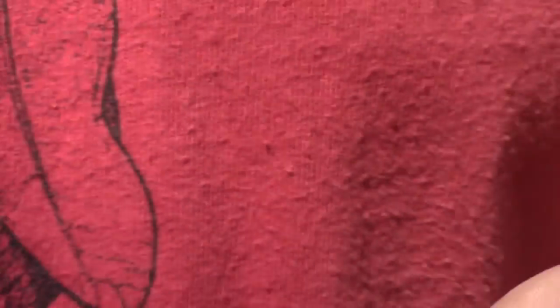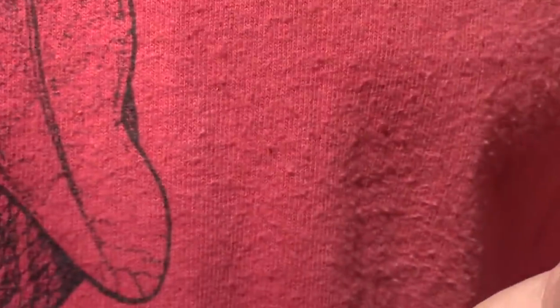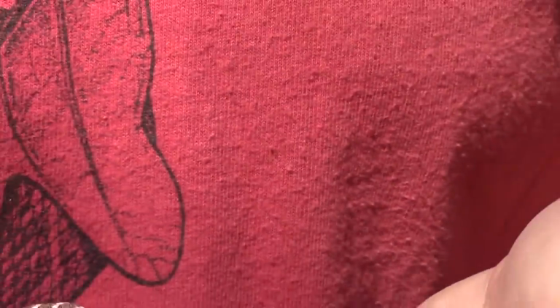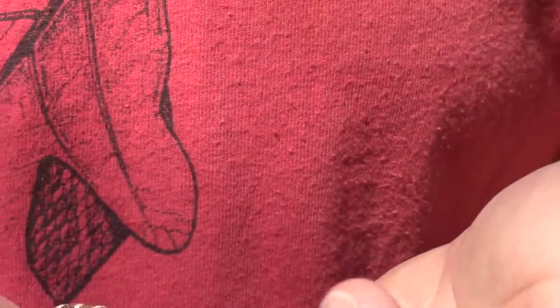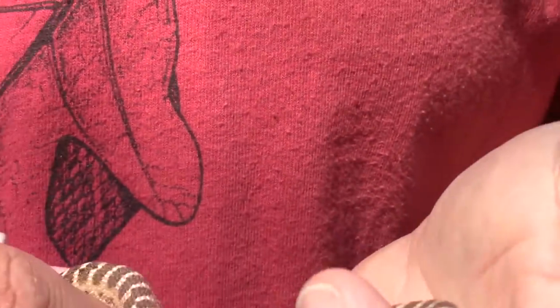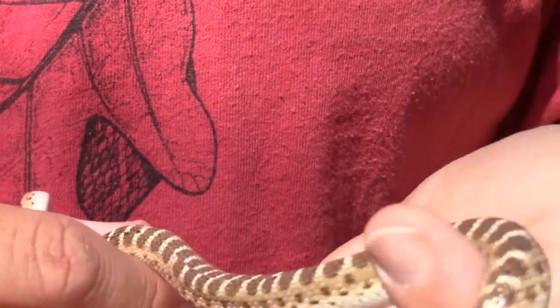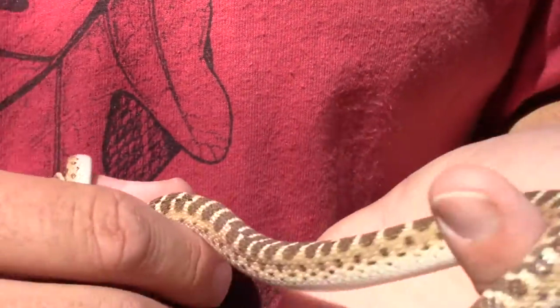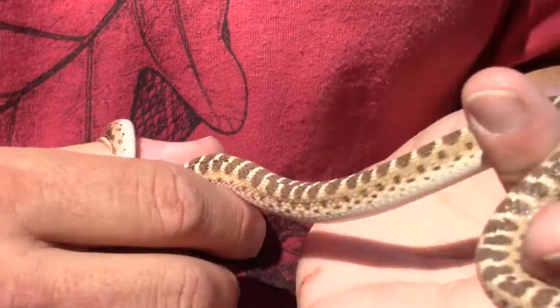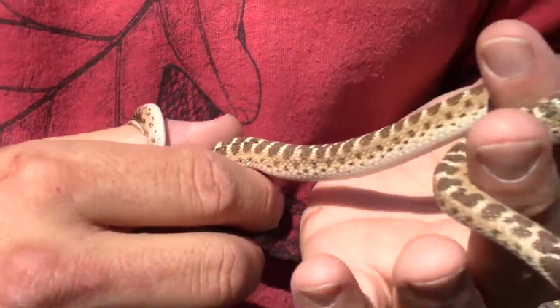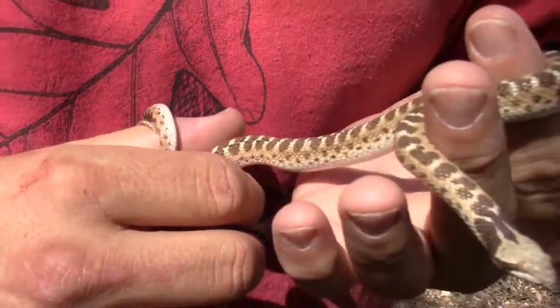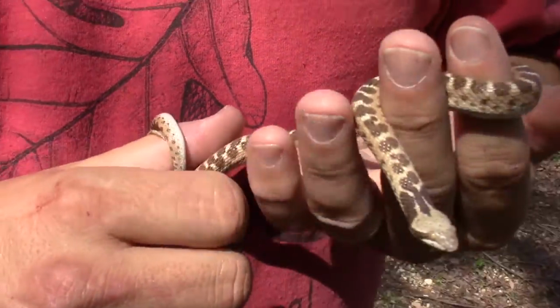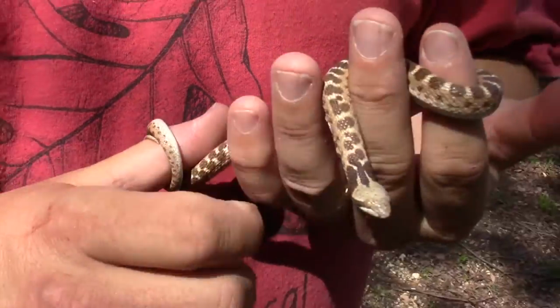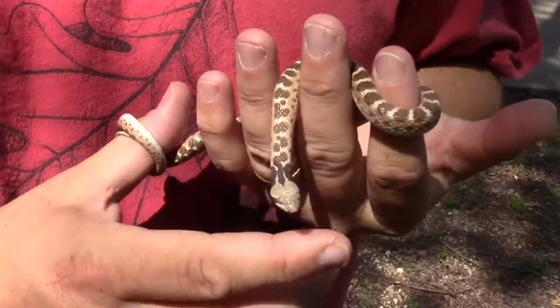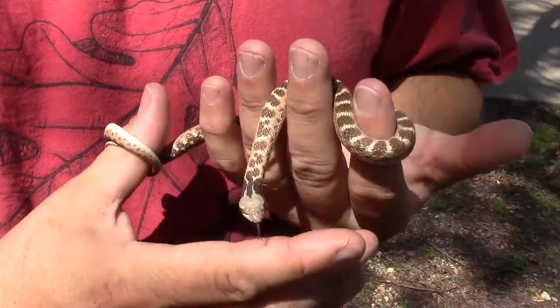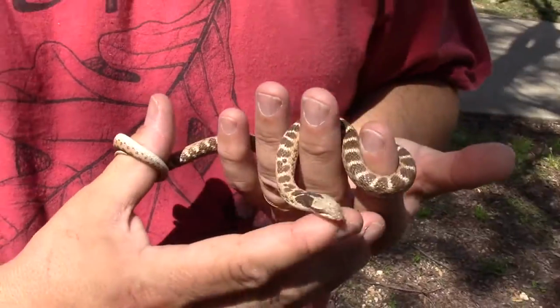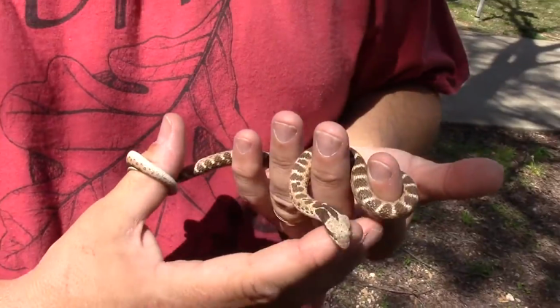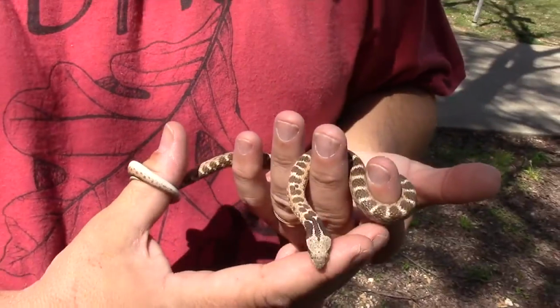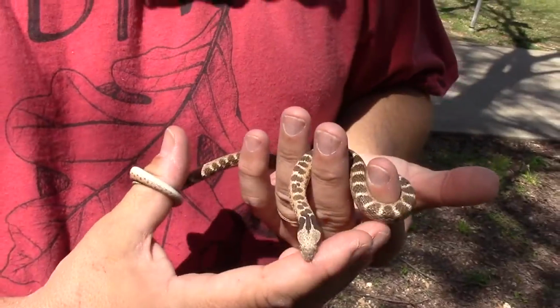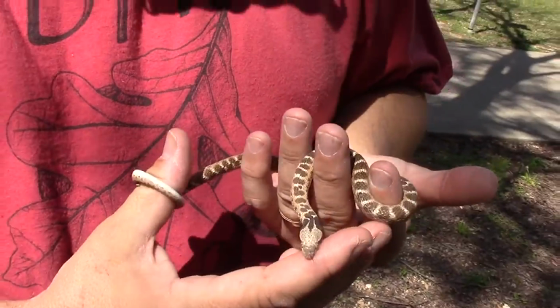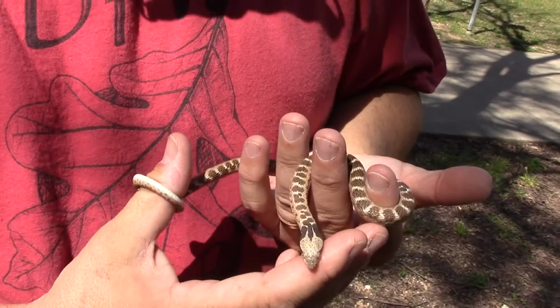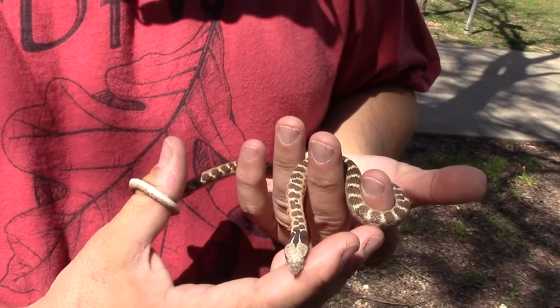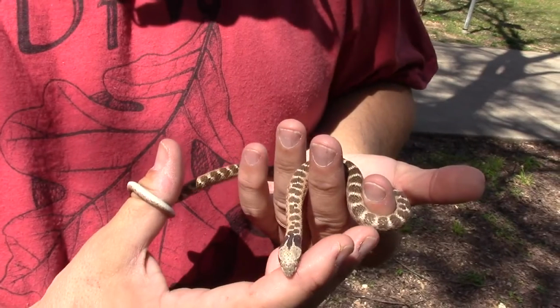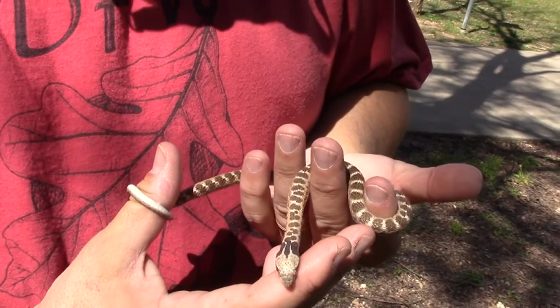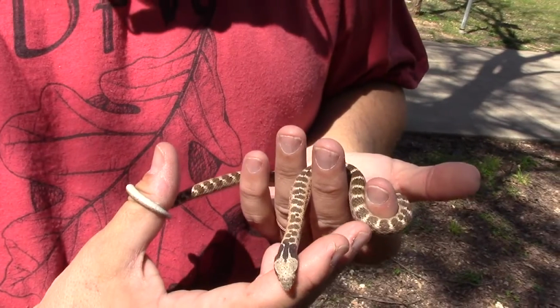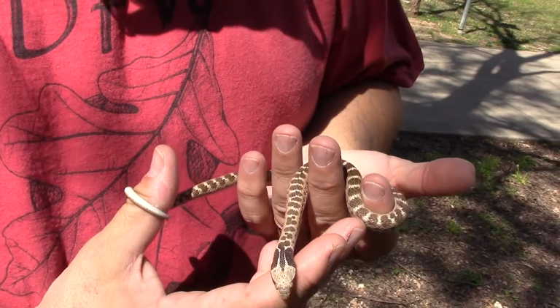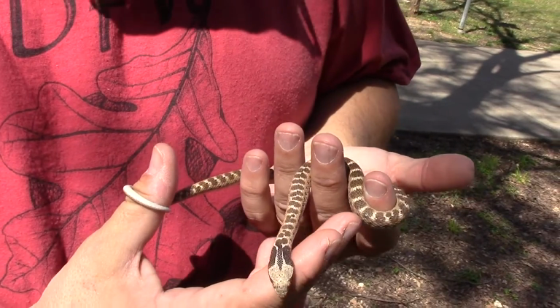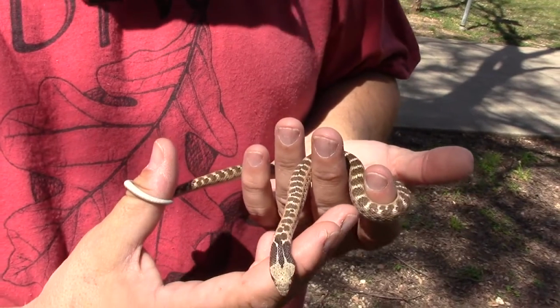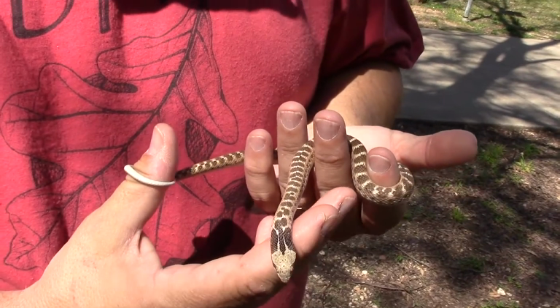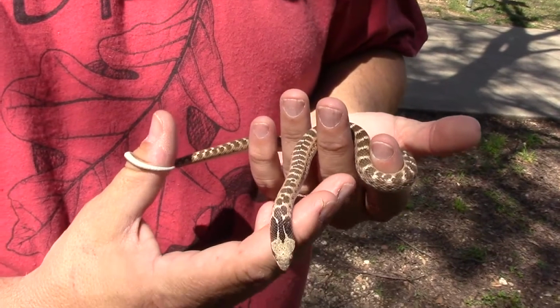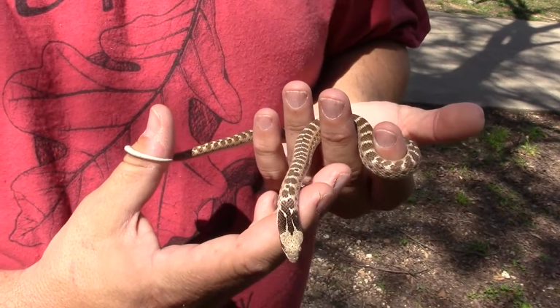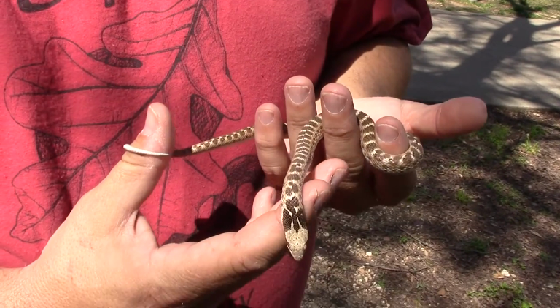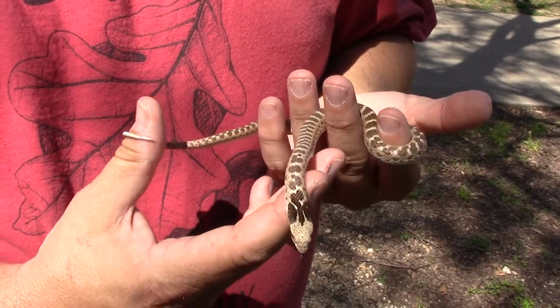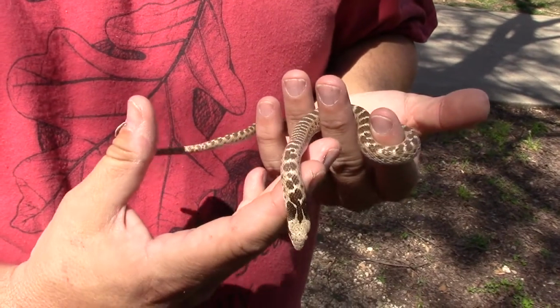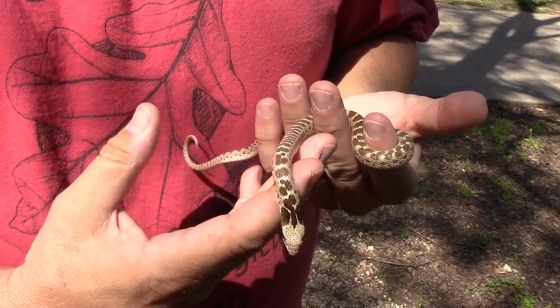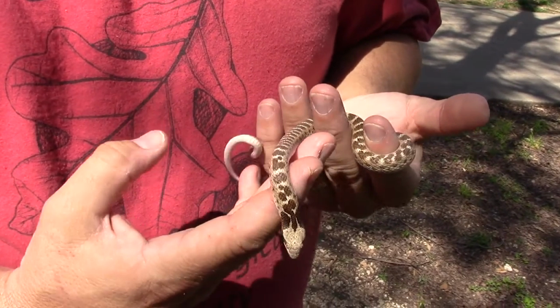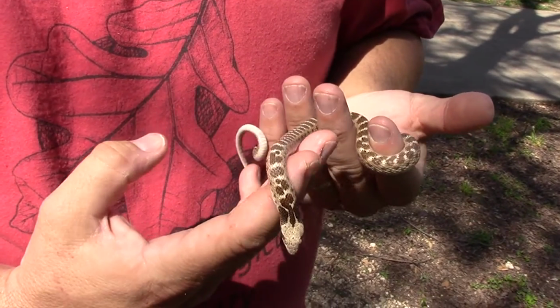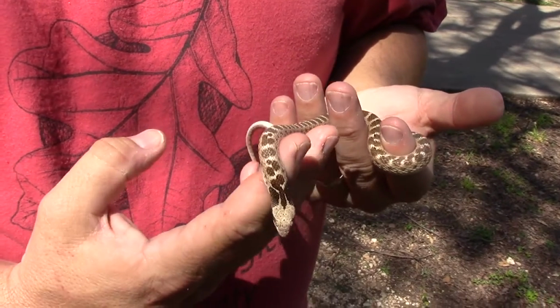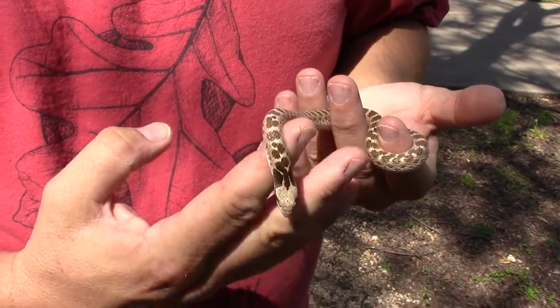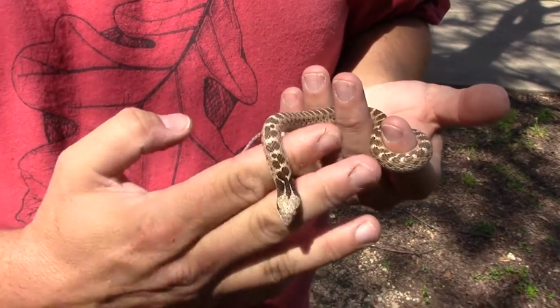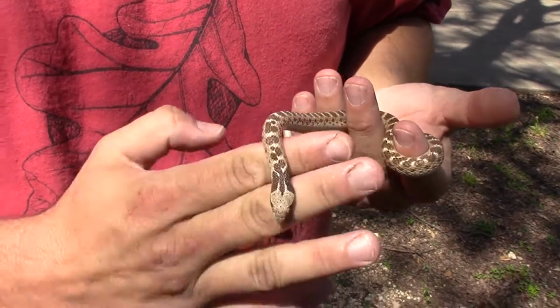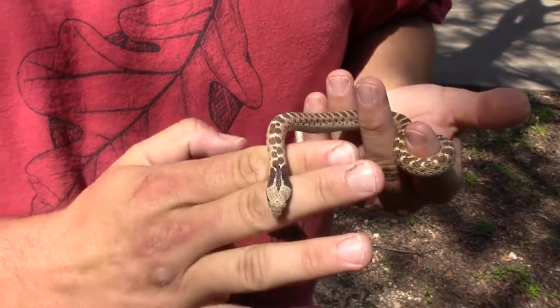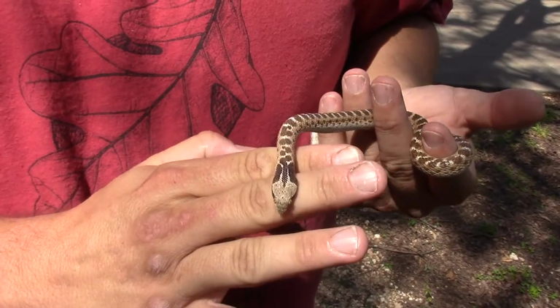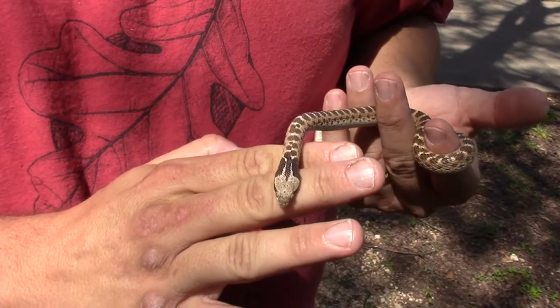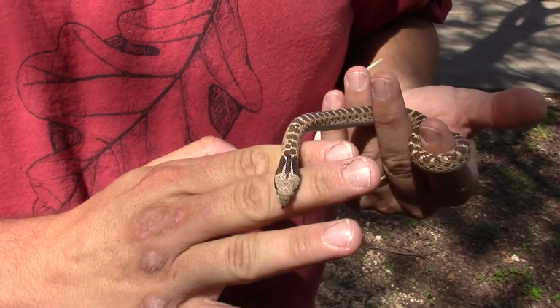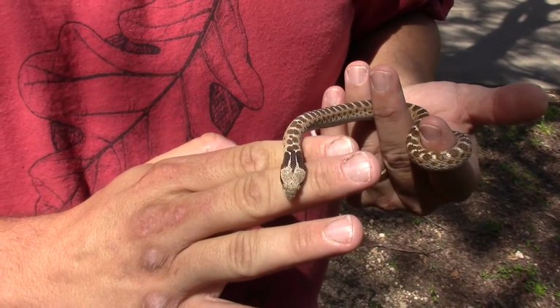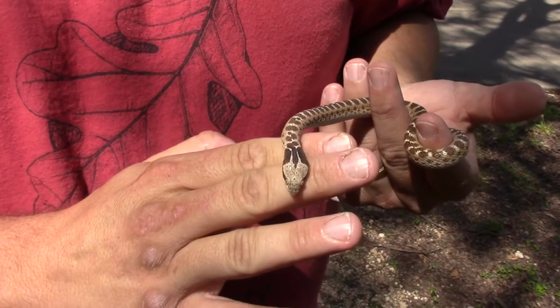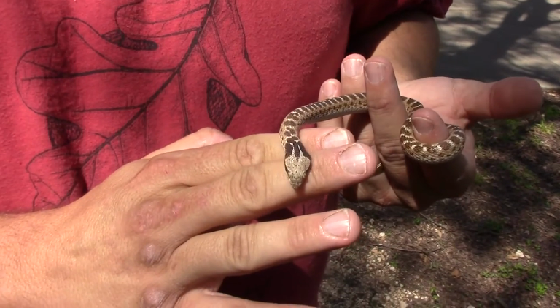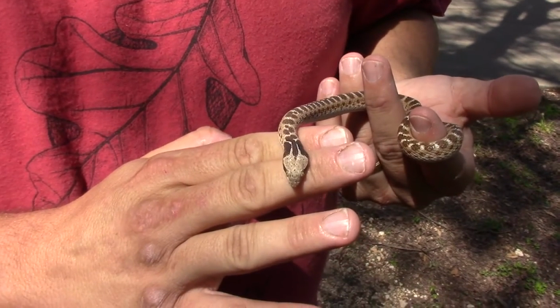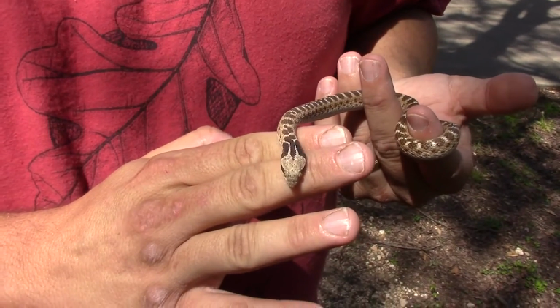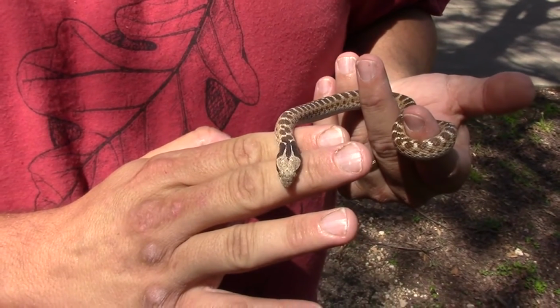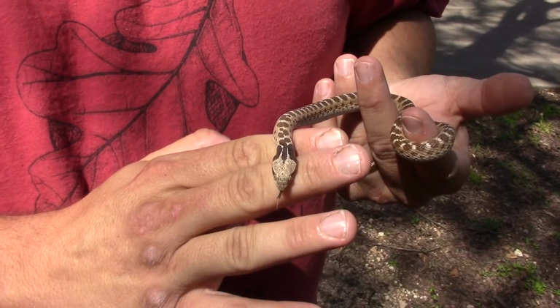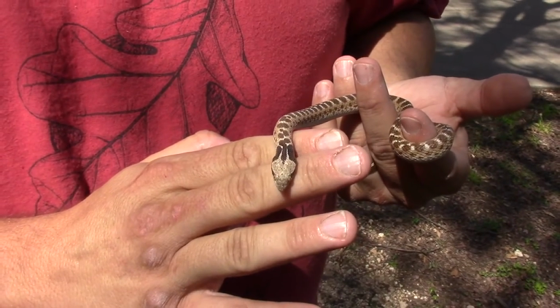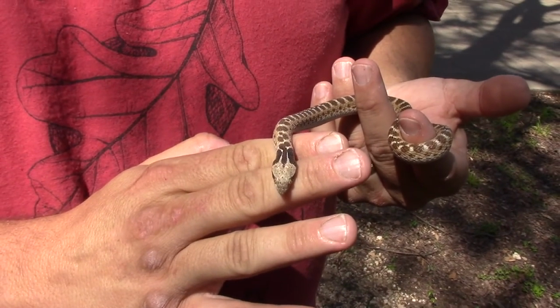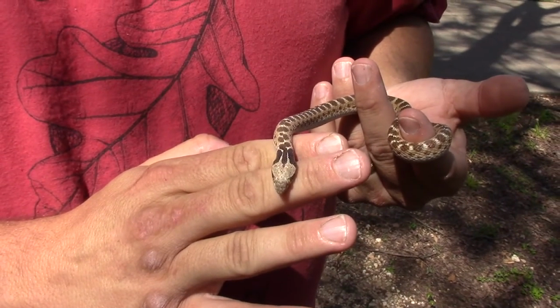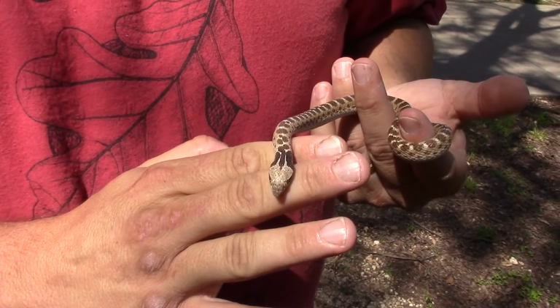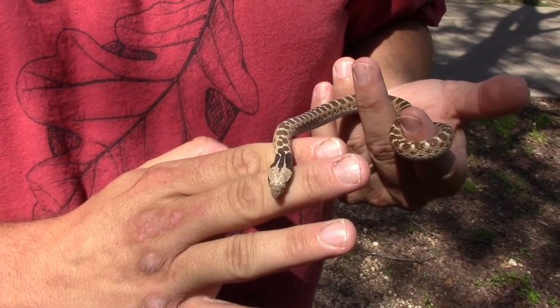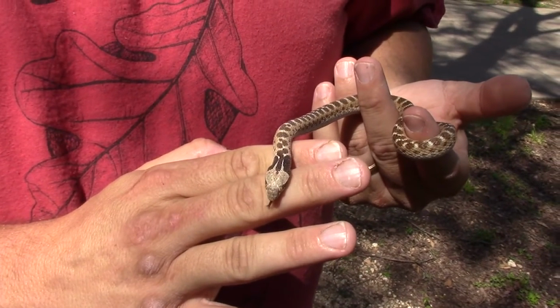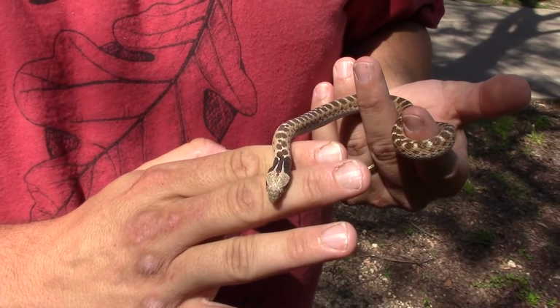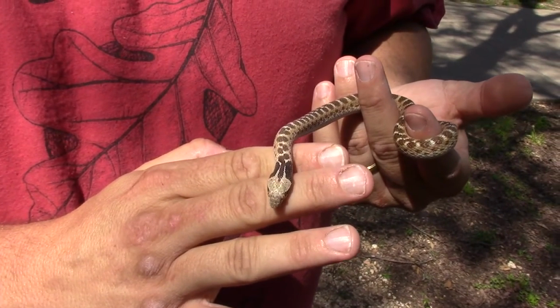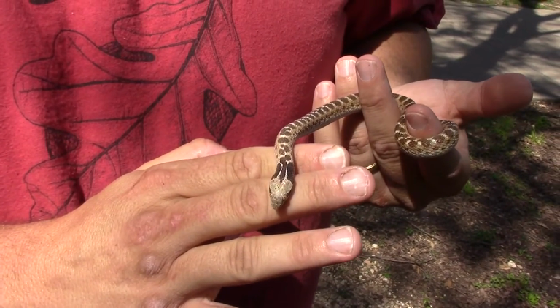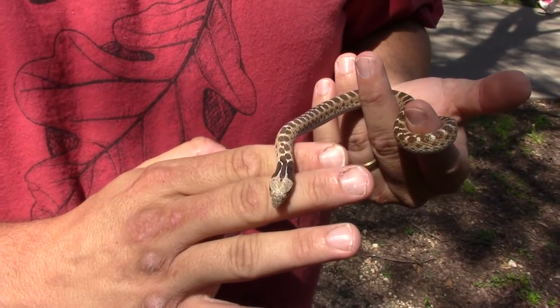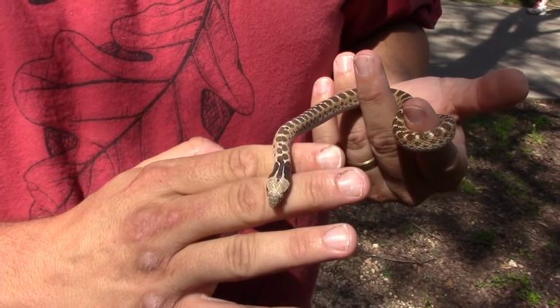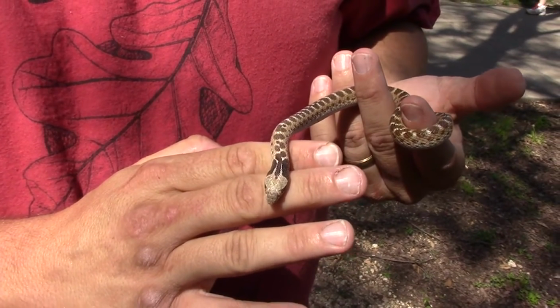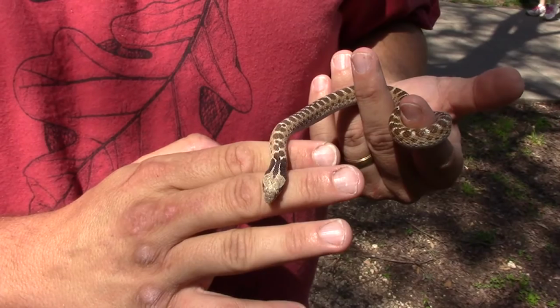Very cool little snakes. I love them. So that's the Texas Night Snake.